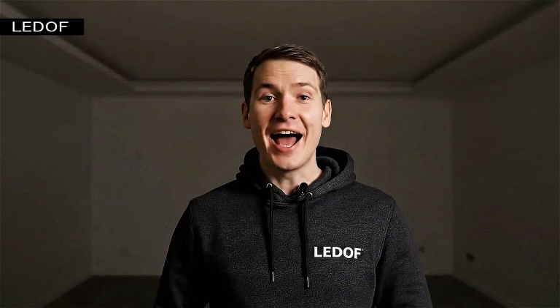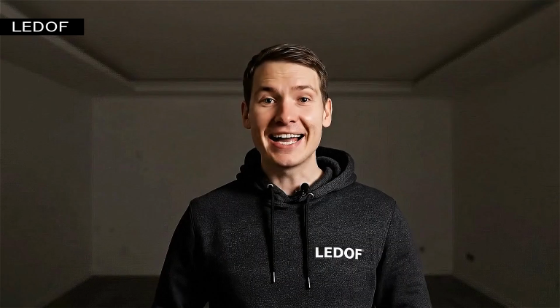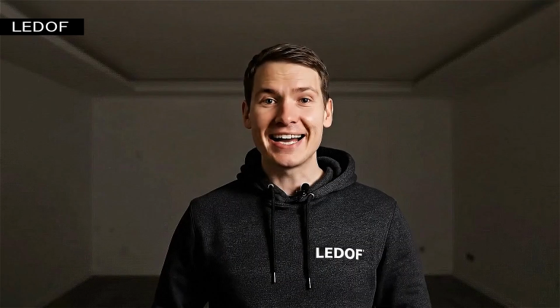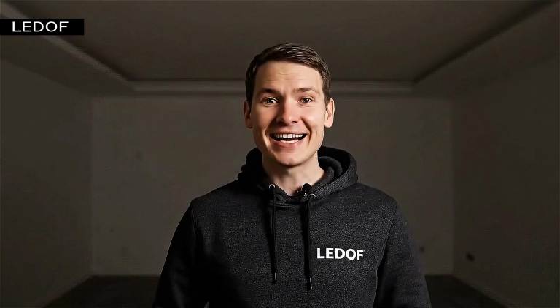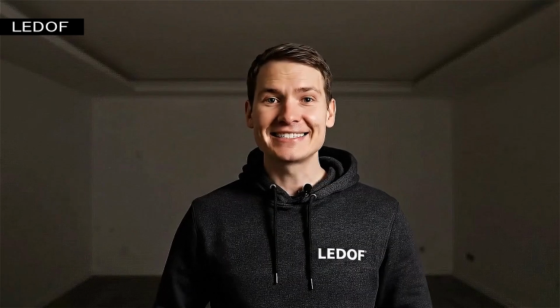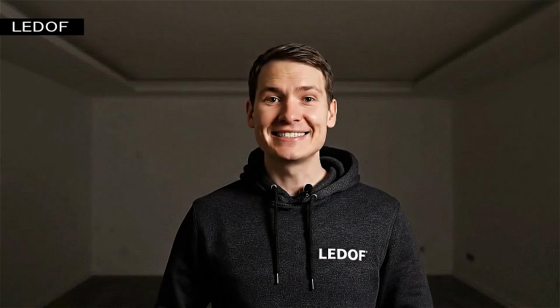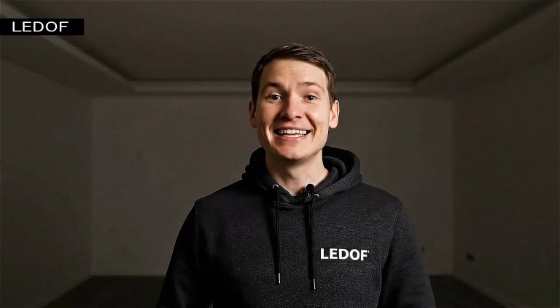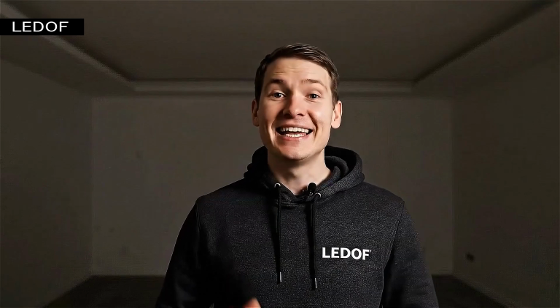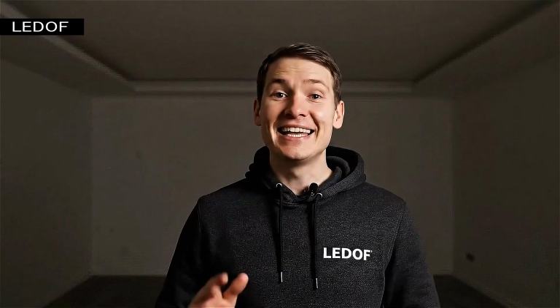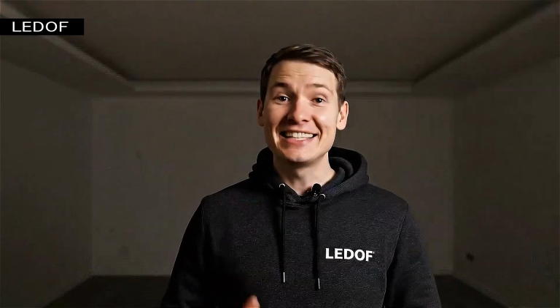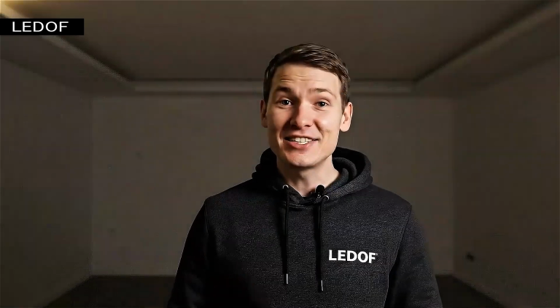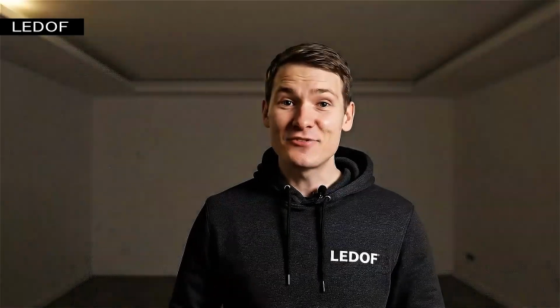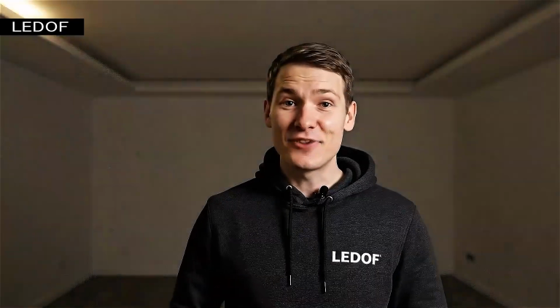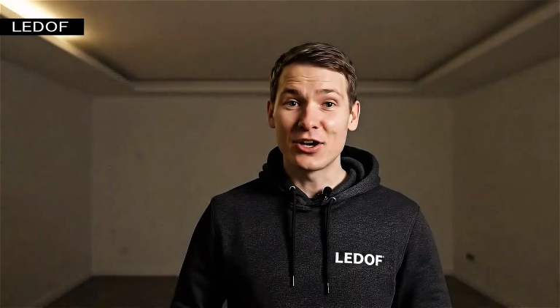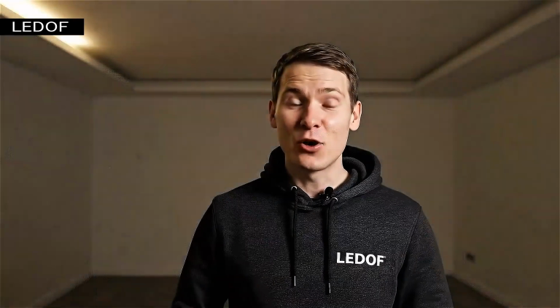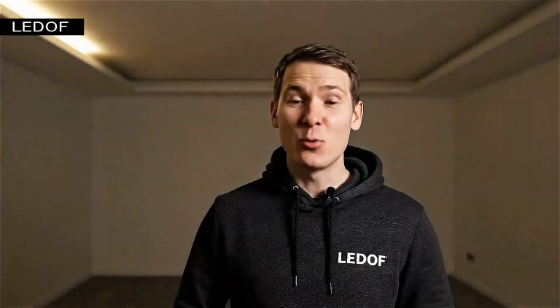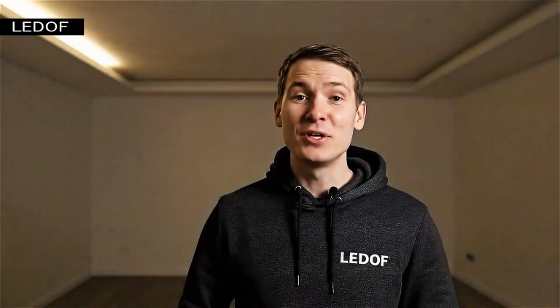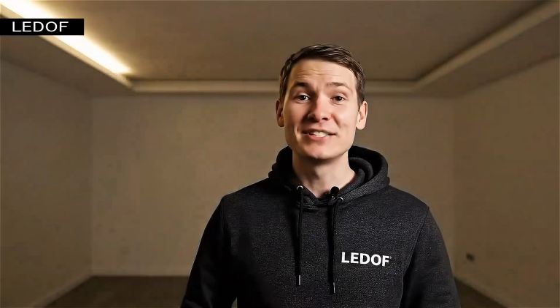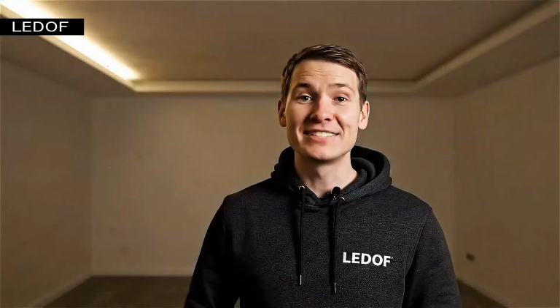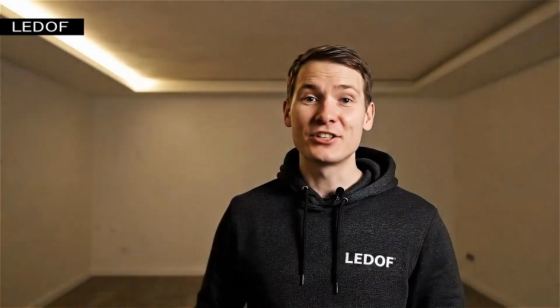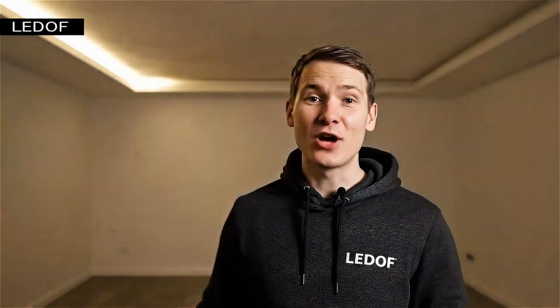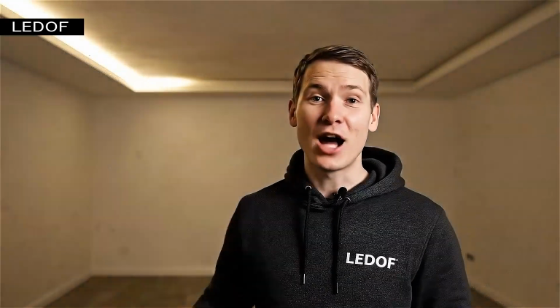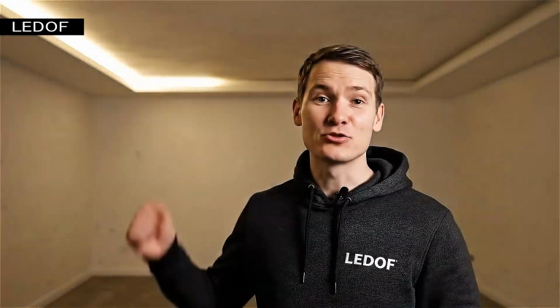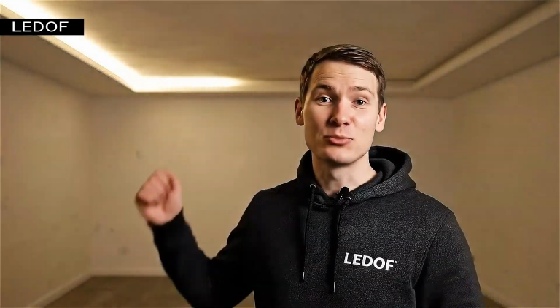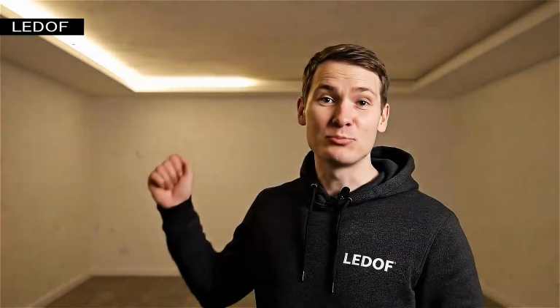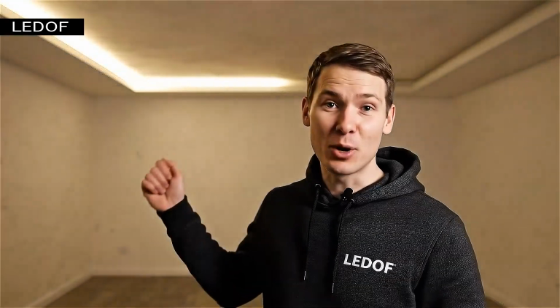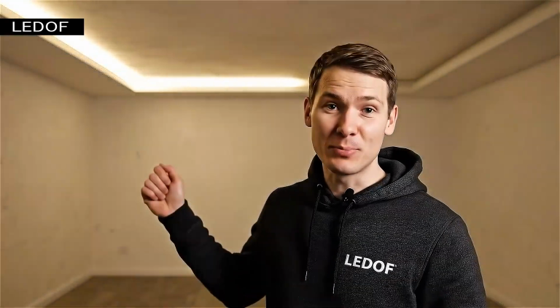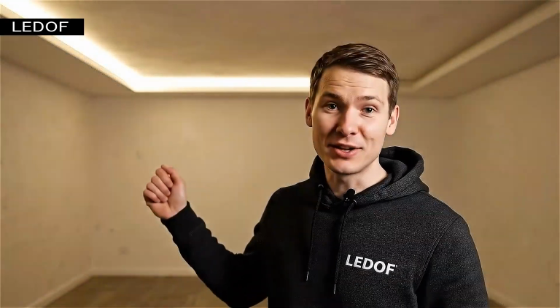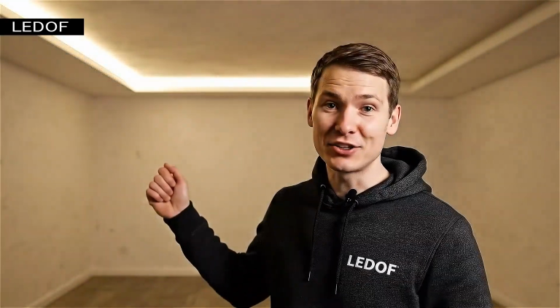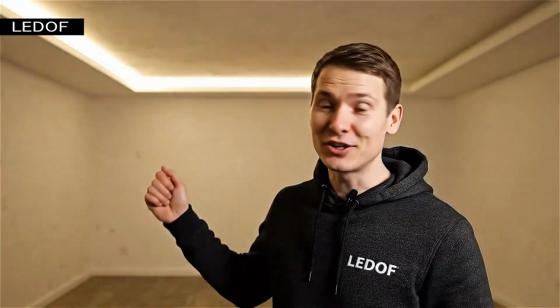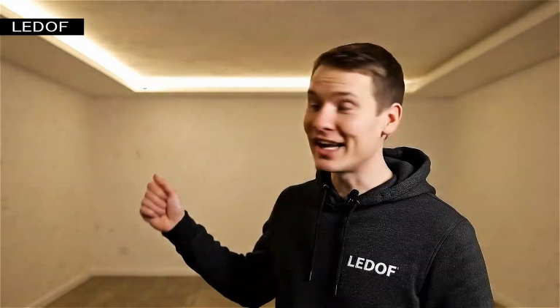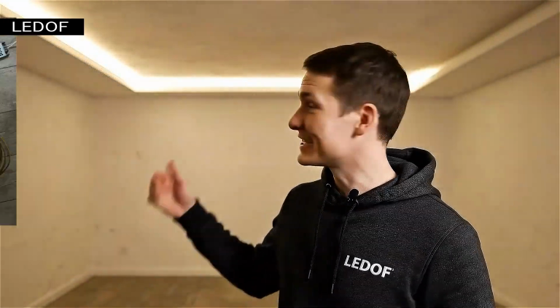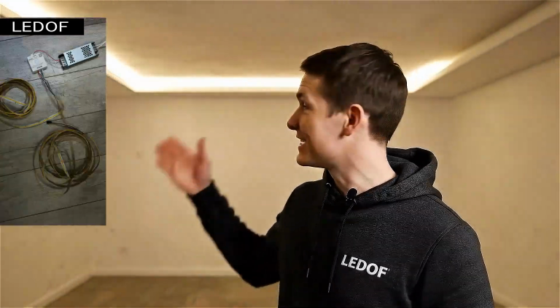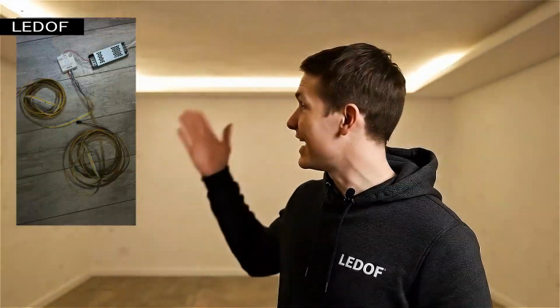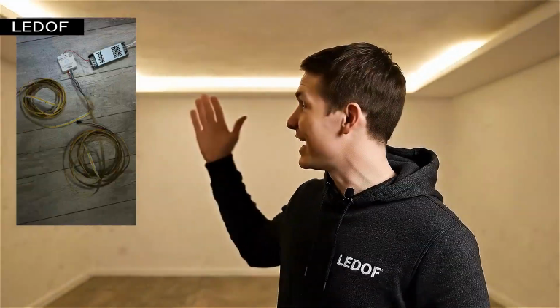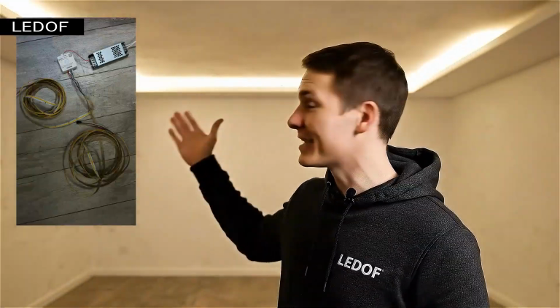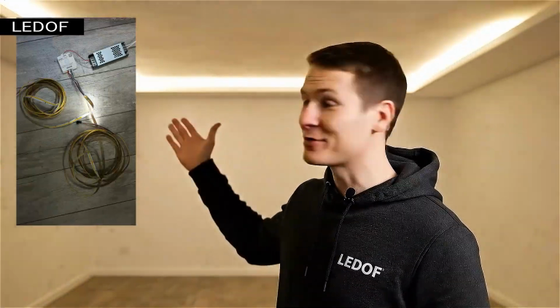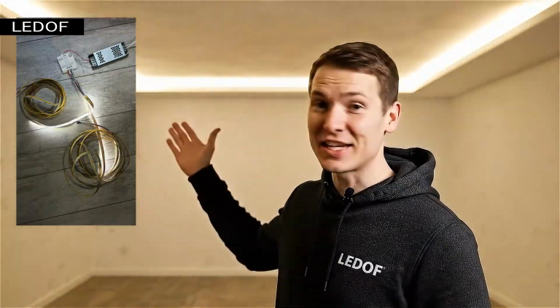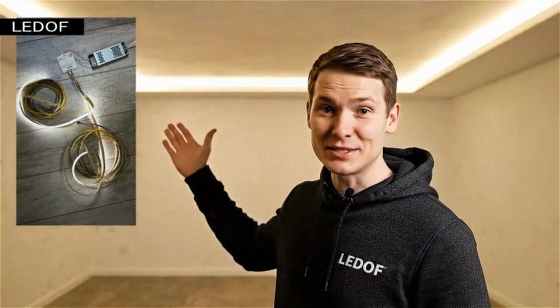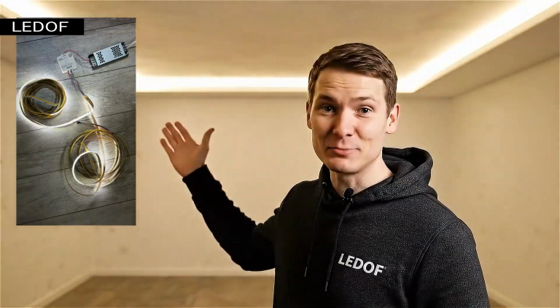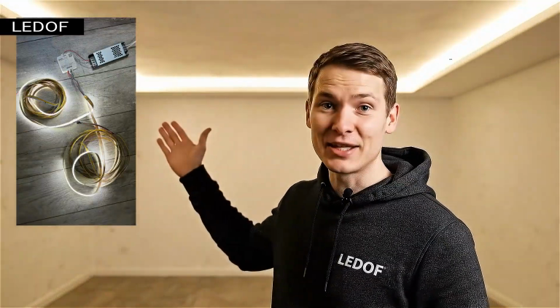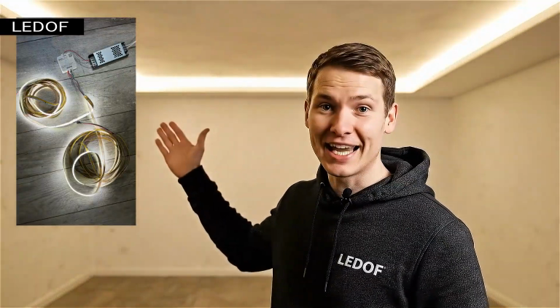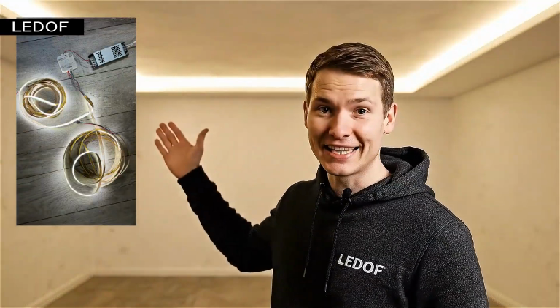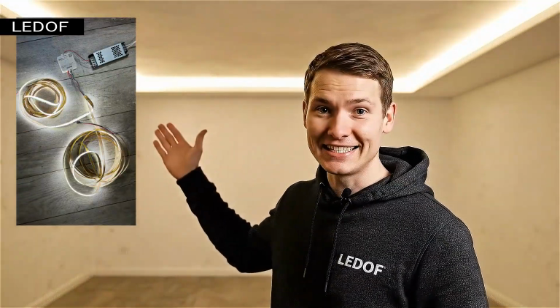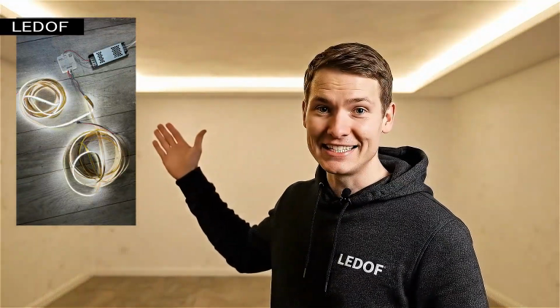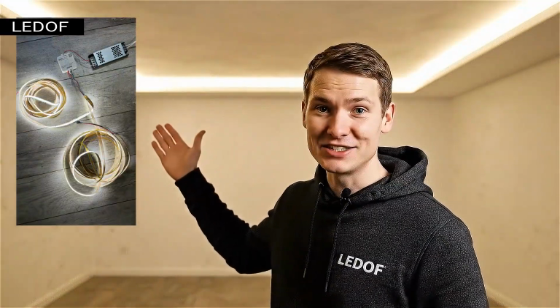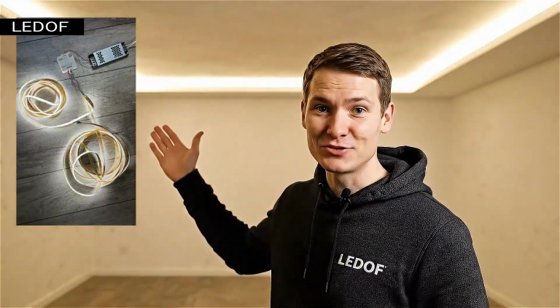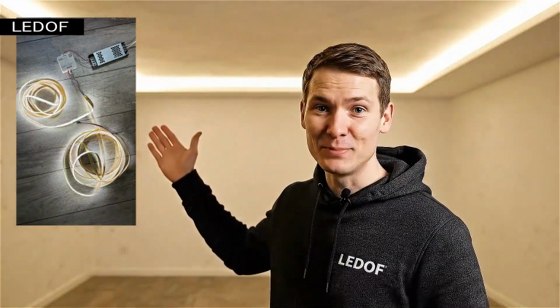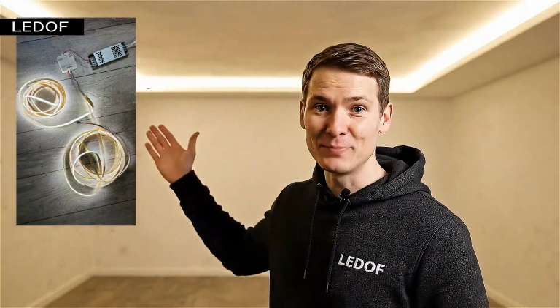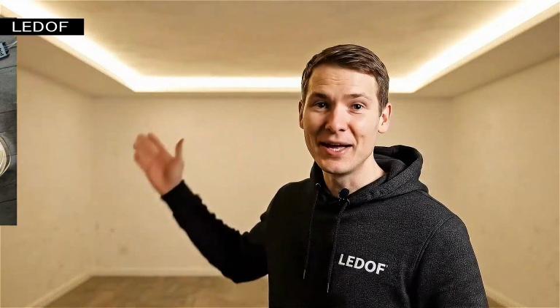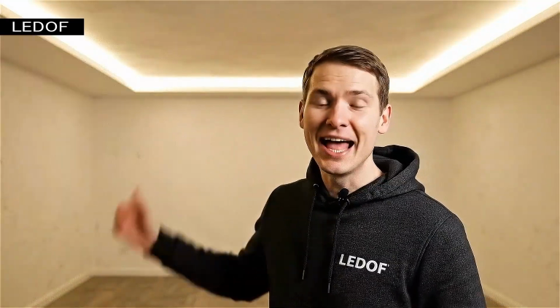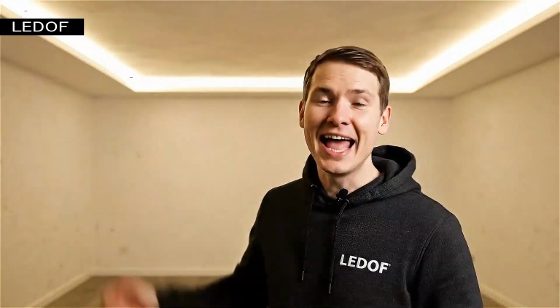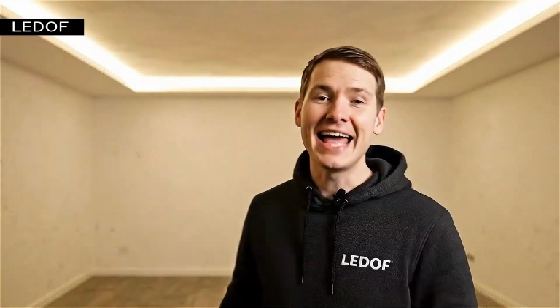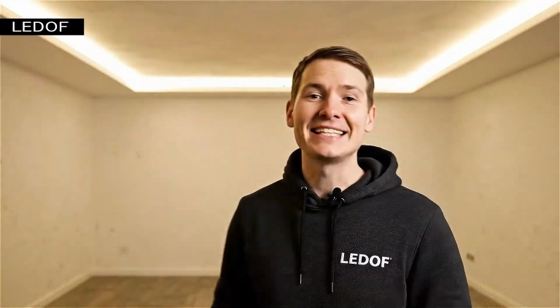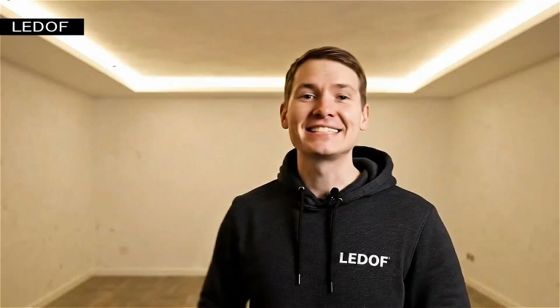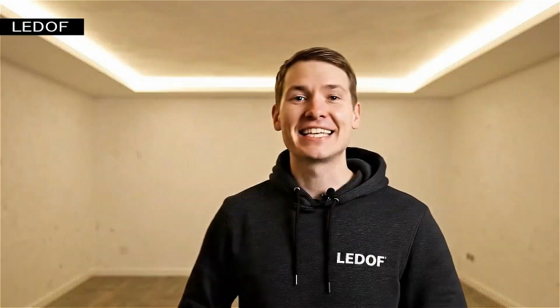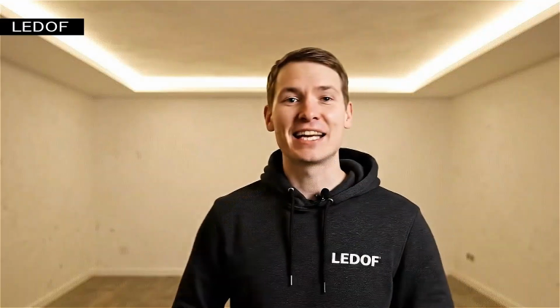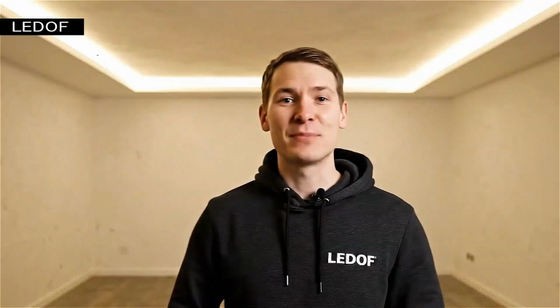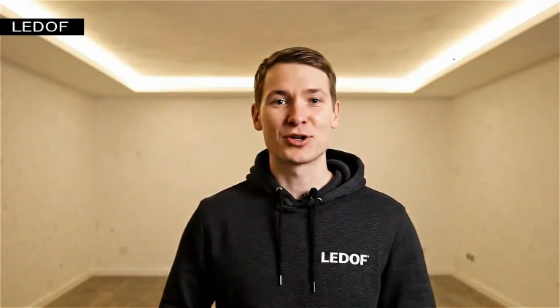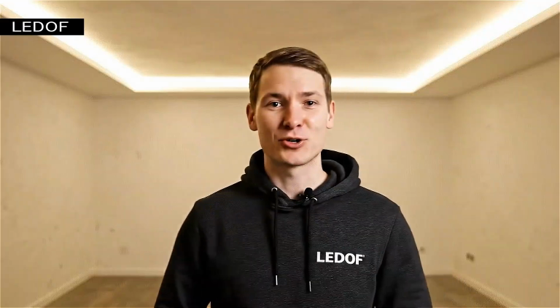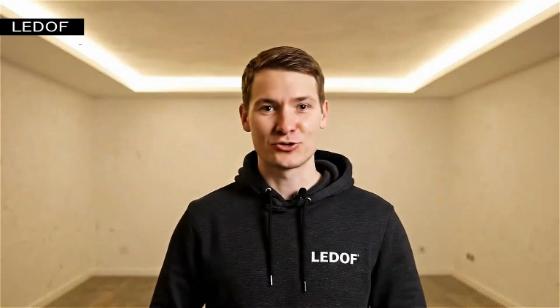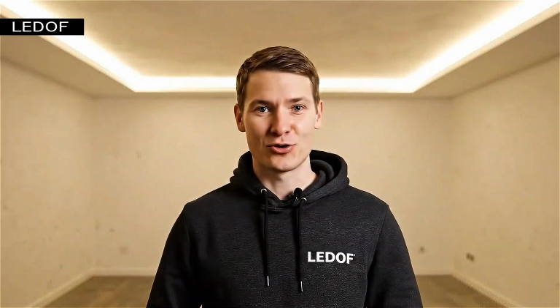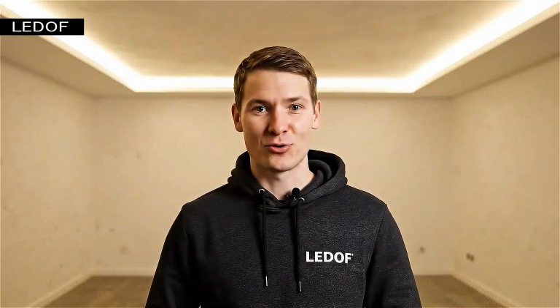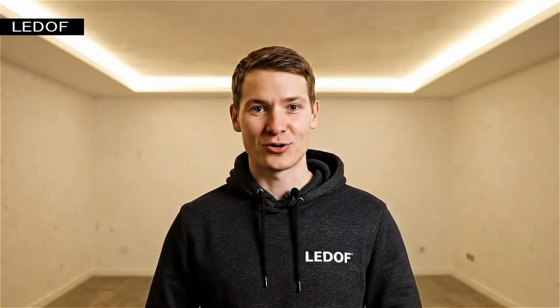Hi guys. In this video we'll tell you how to properly connect an addressable LED strip and set up the controller.